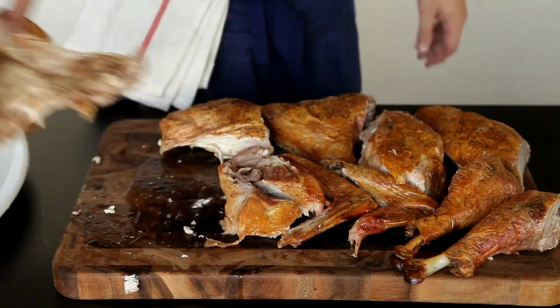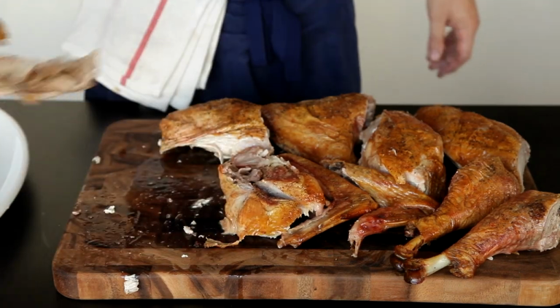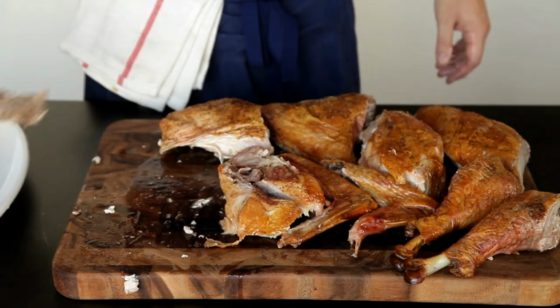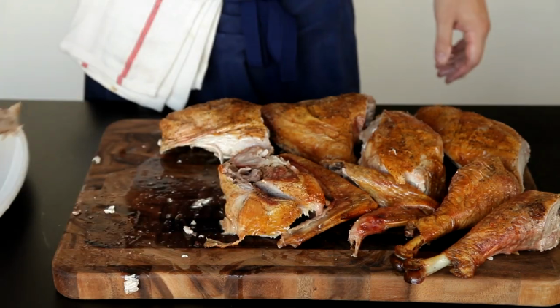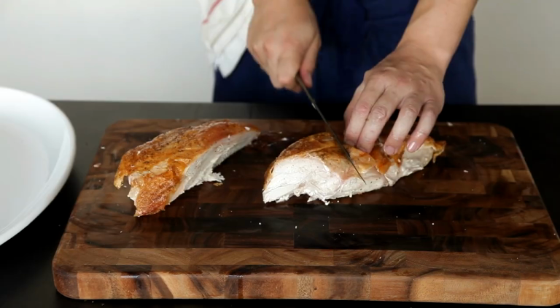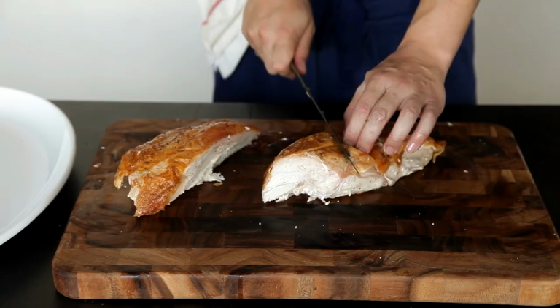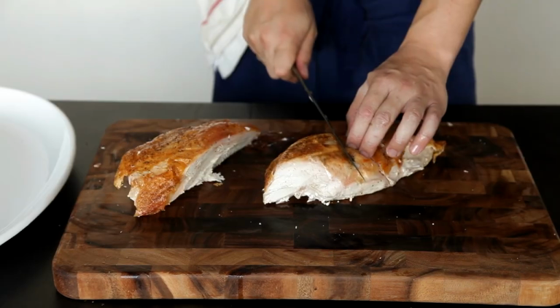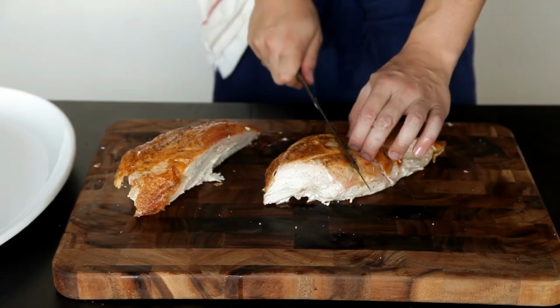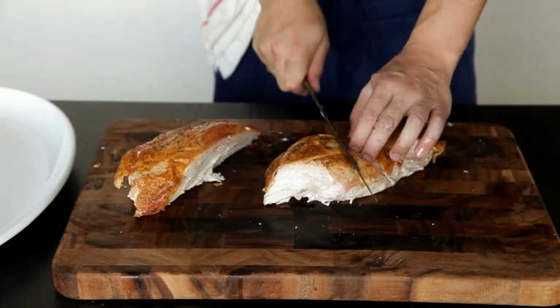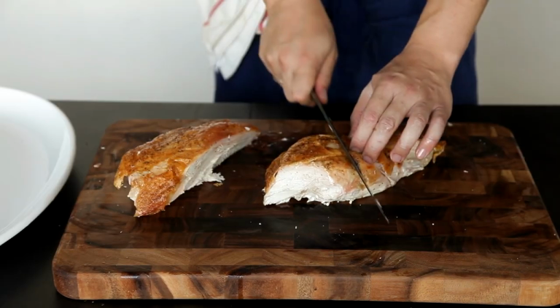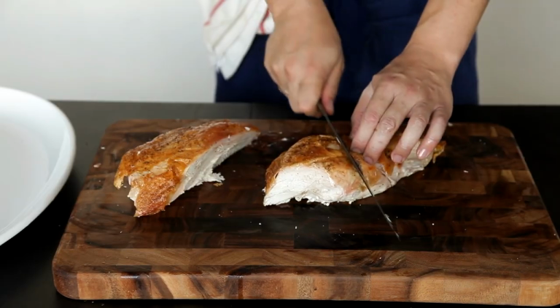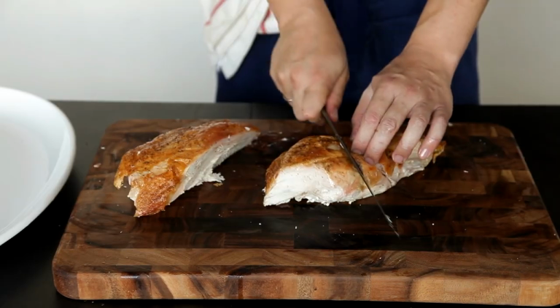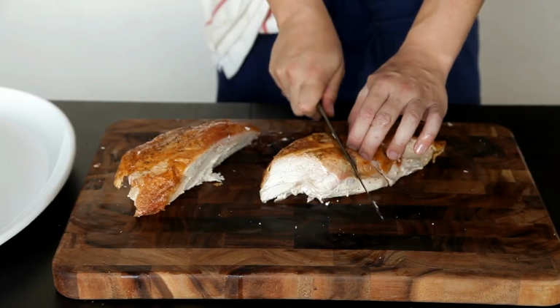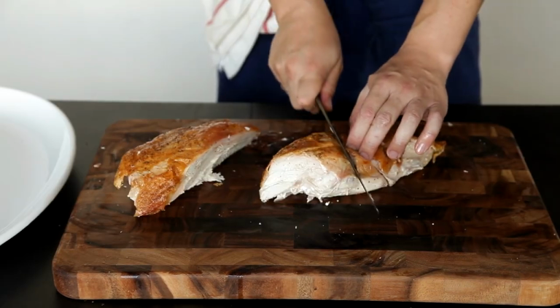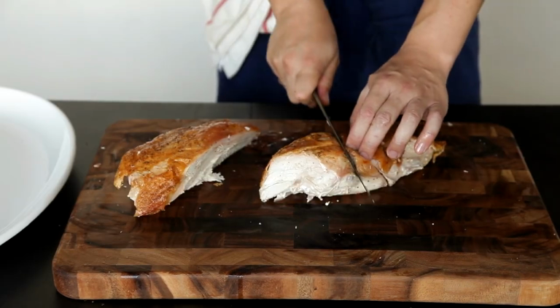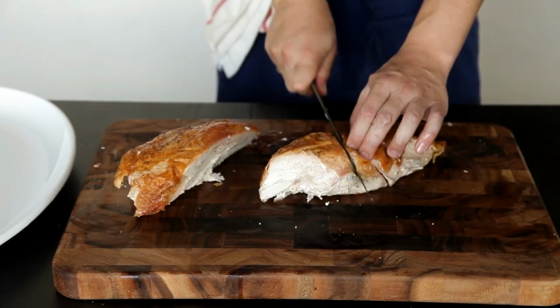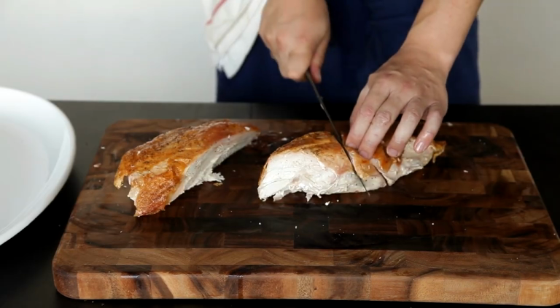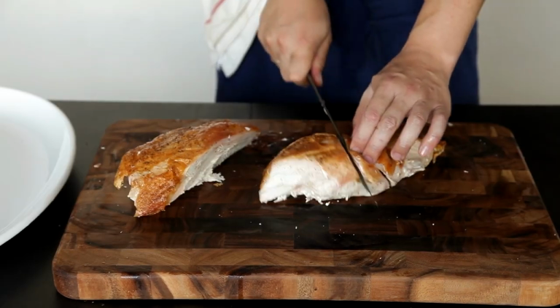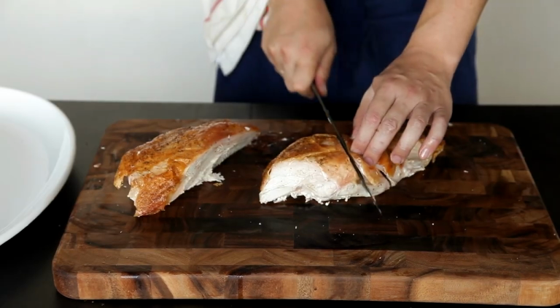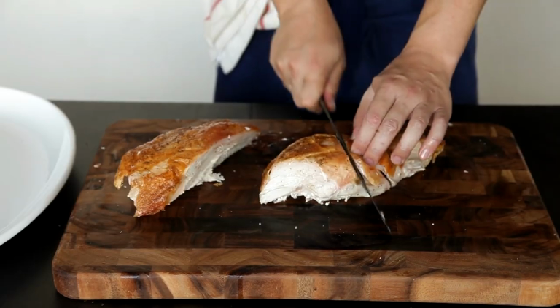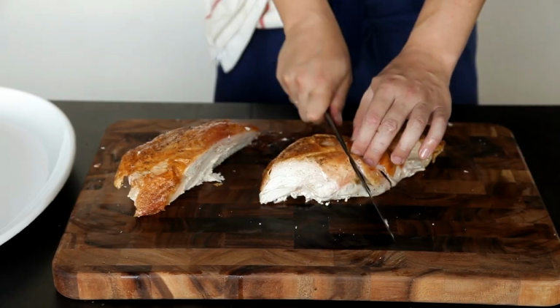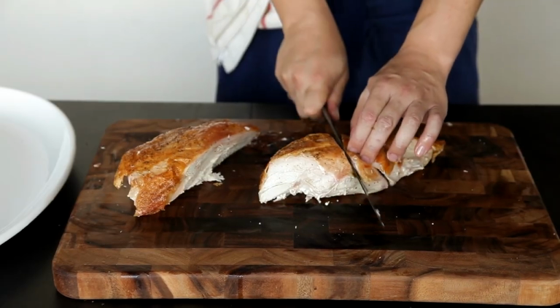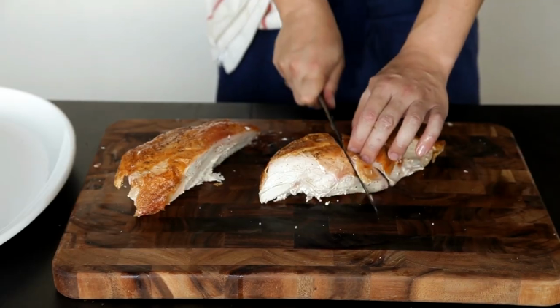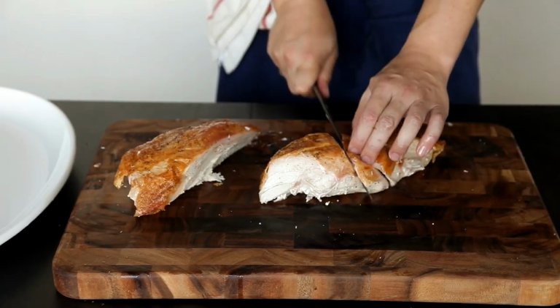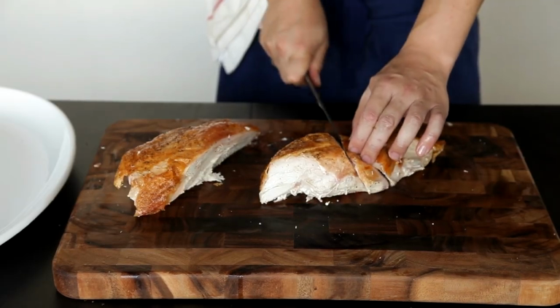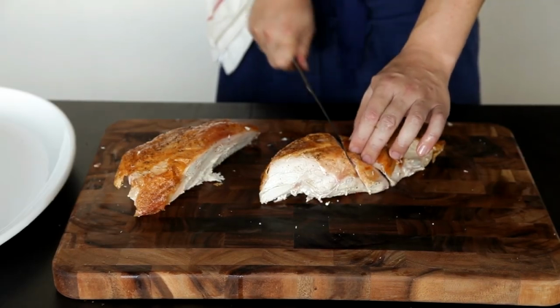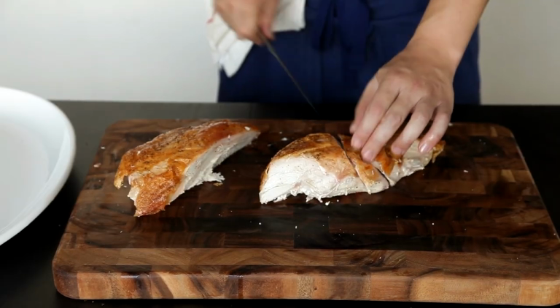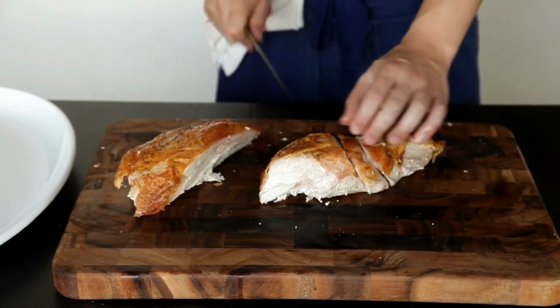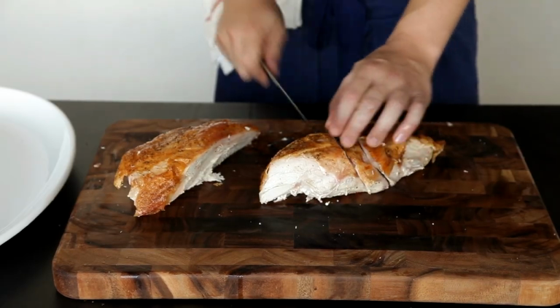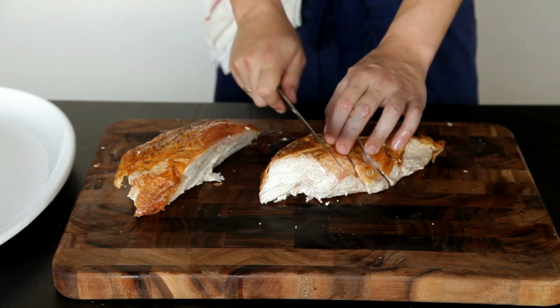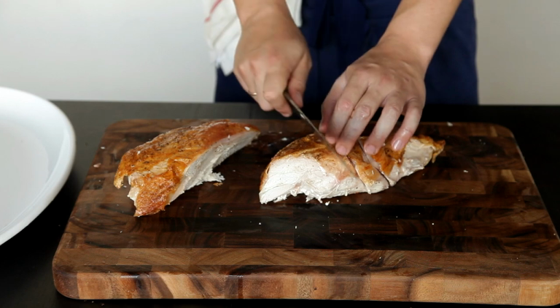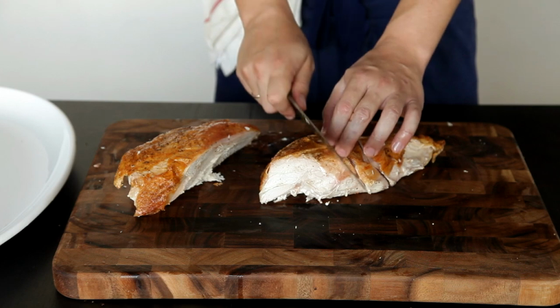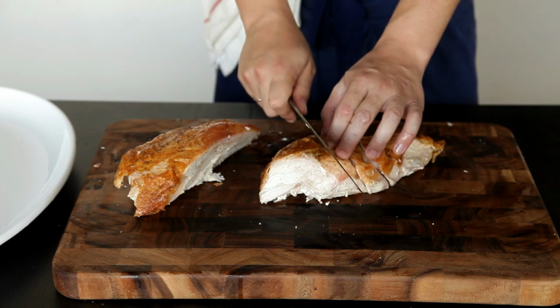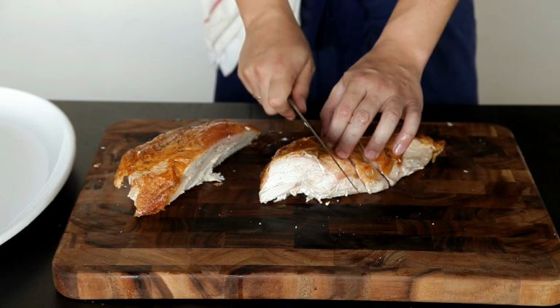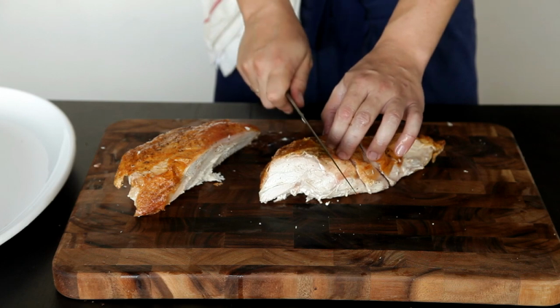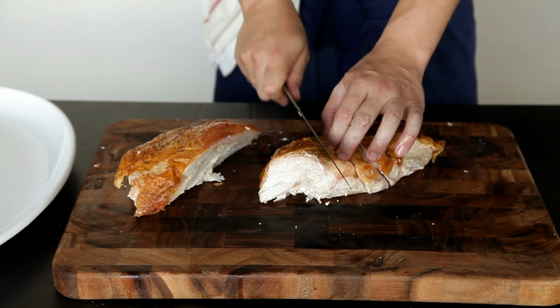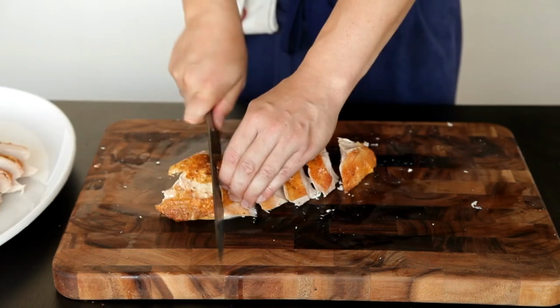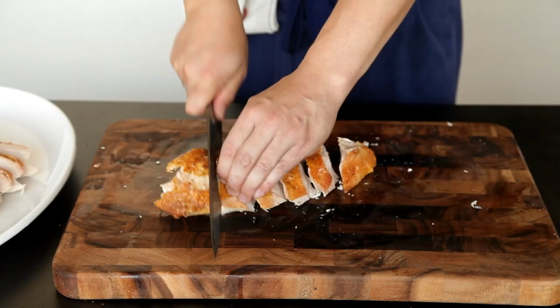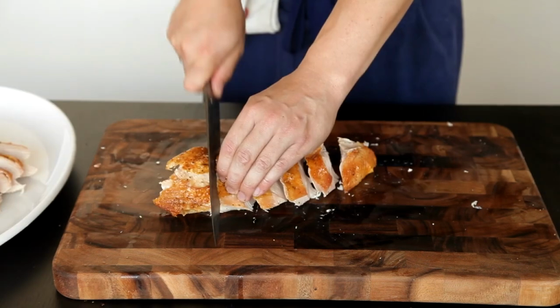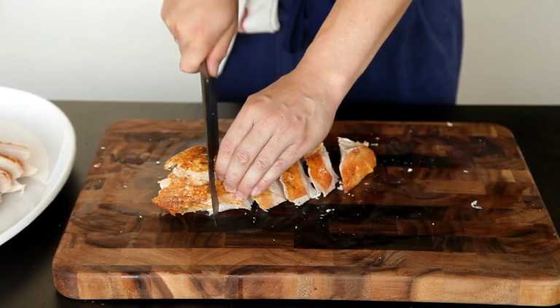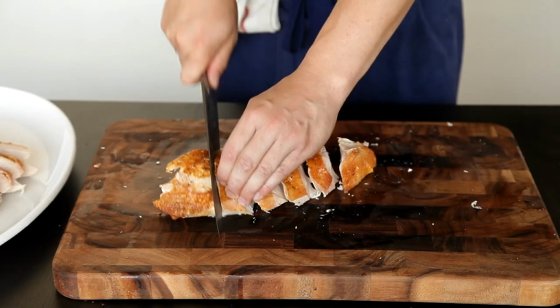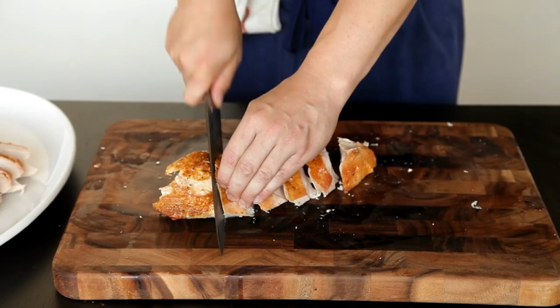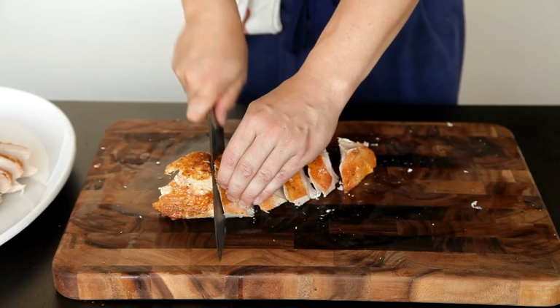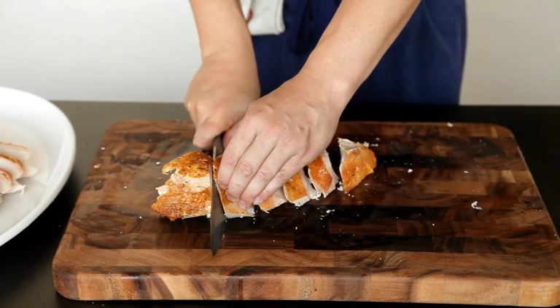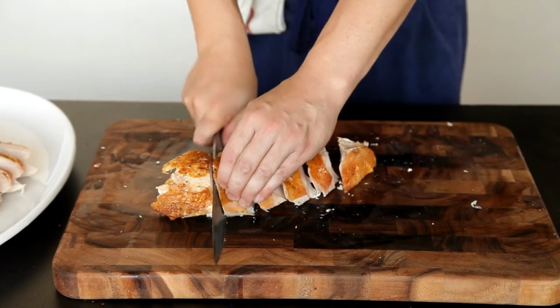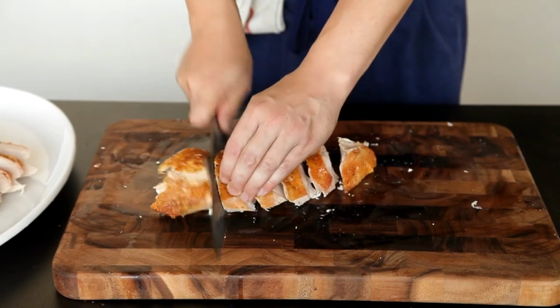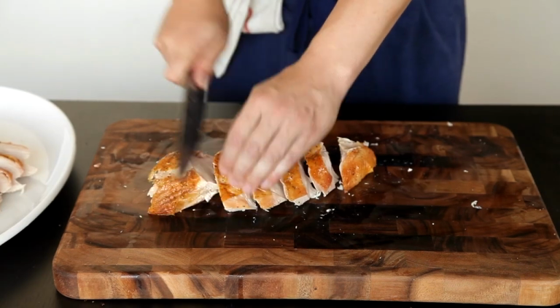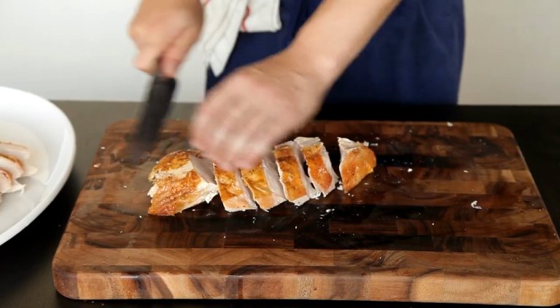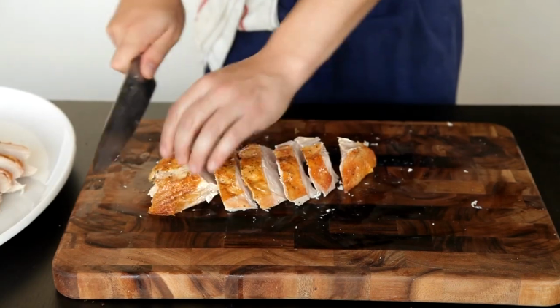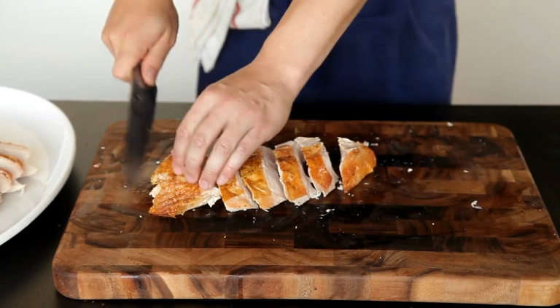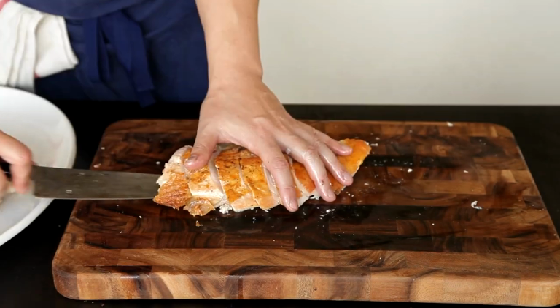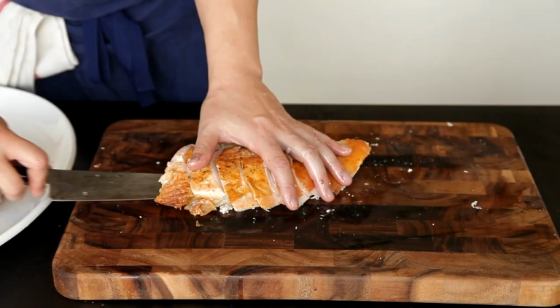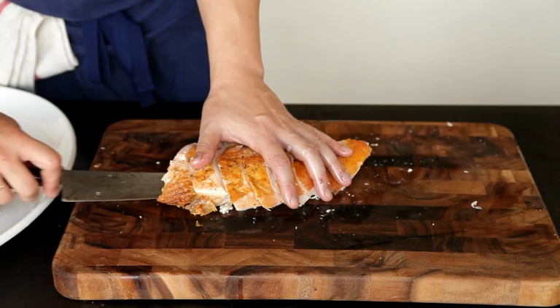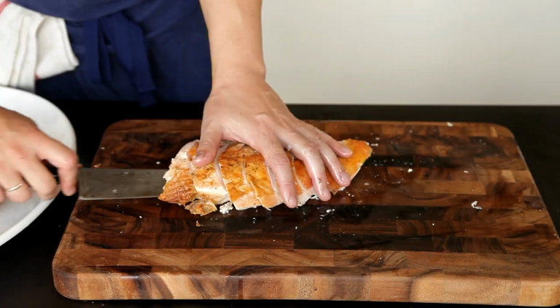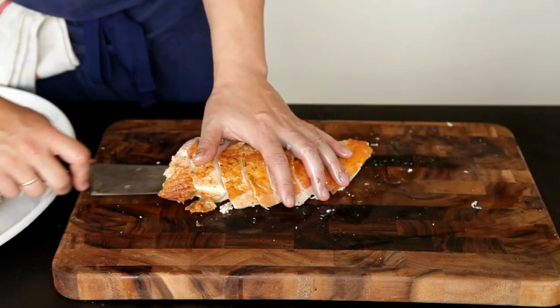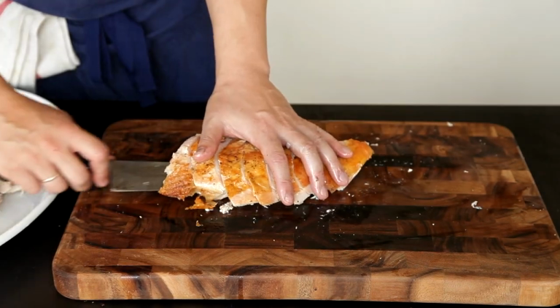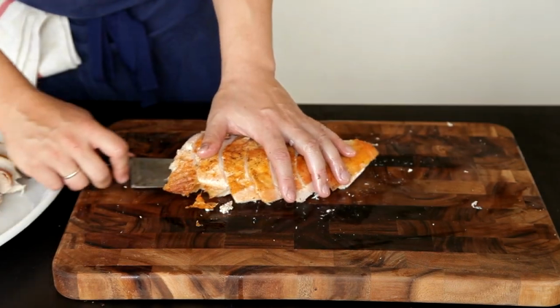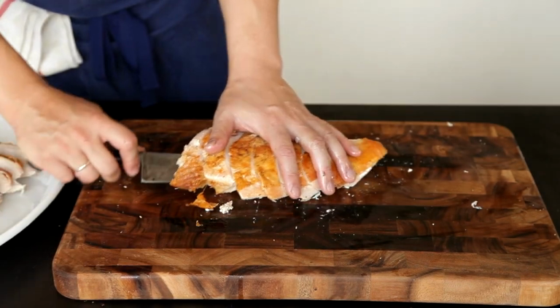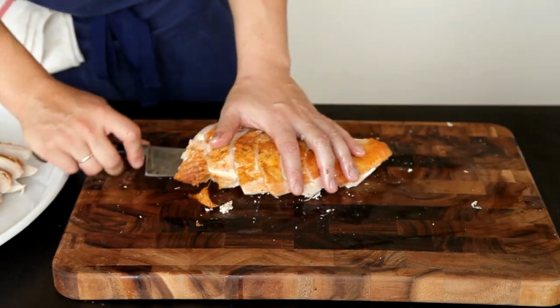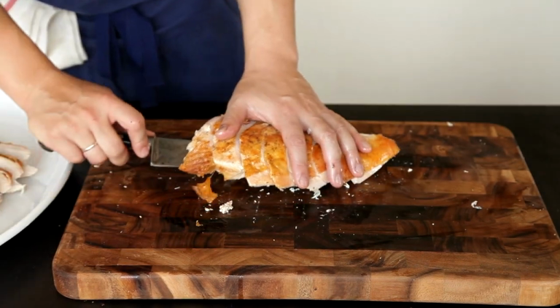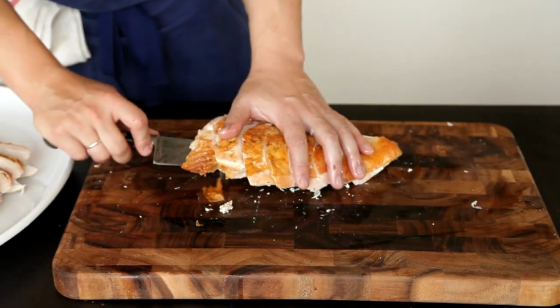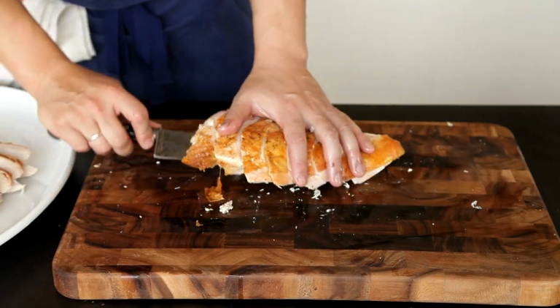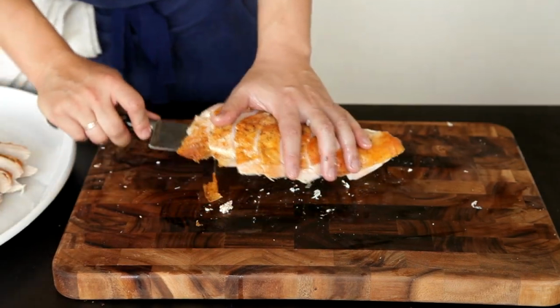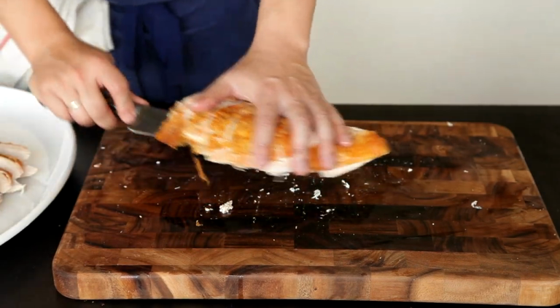To continue carving the turkey into serving pieces, slice each breast into several slices on a bias and transfer to a warm serving platter.